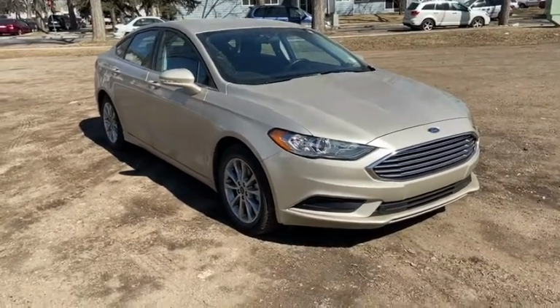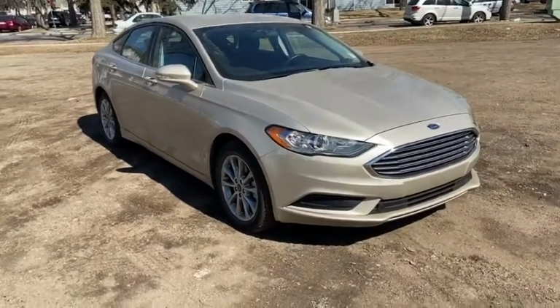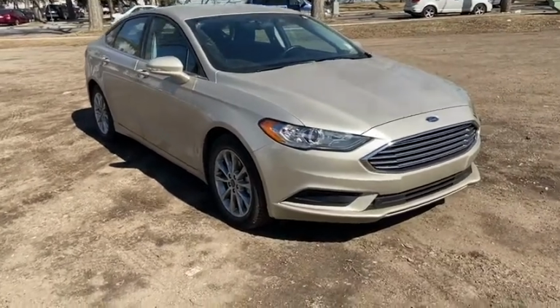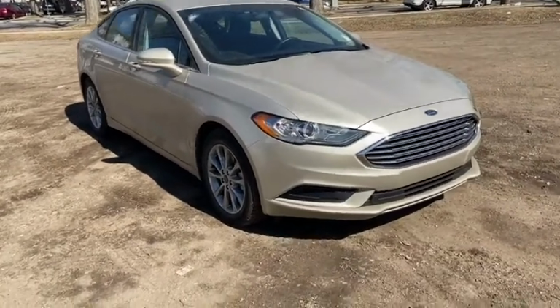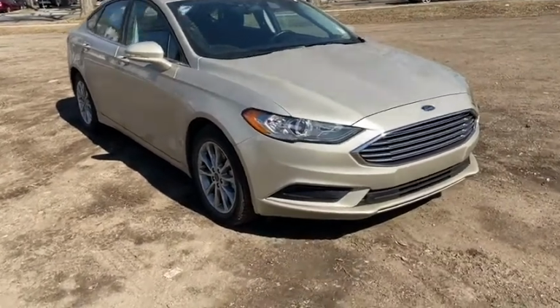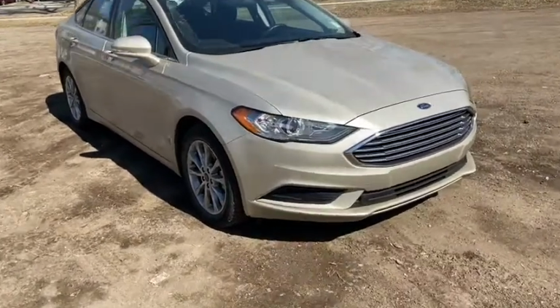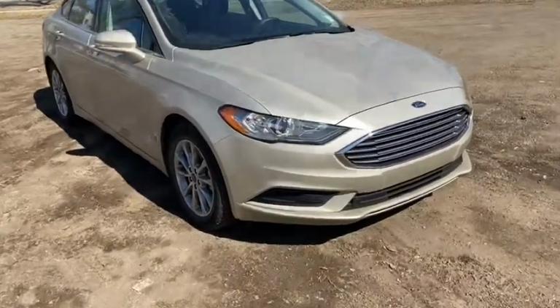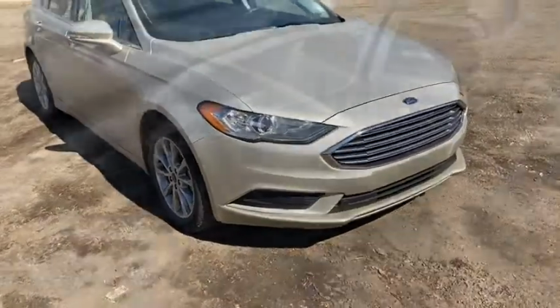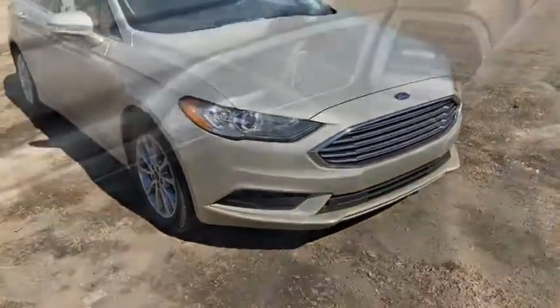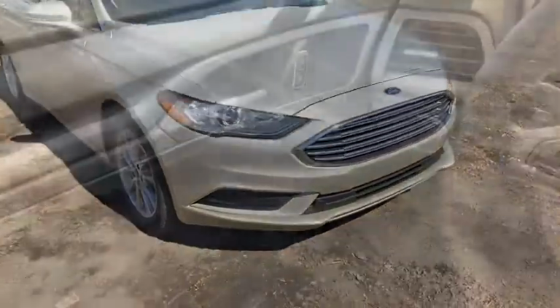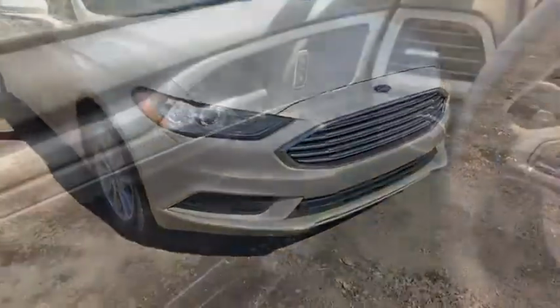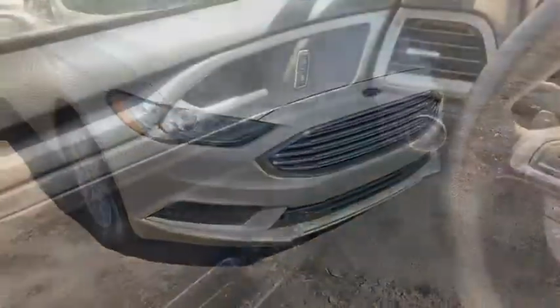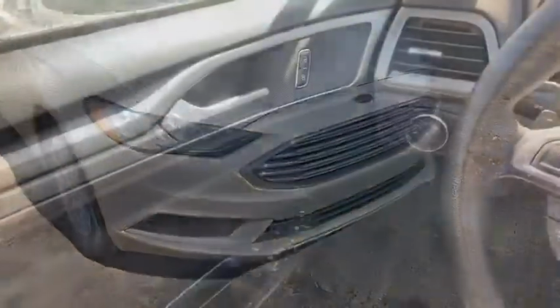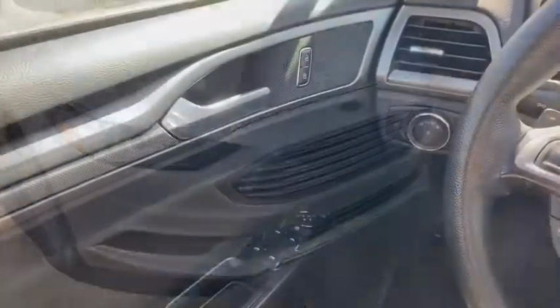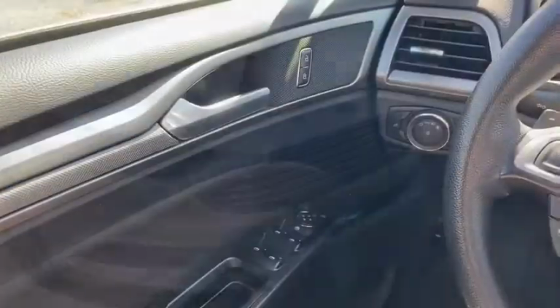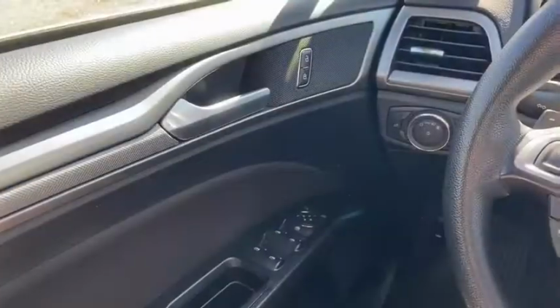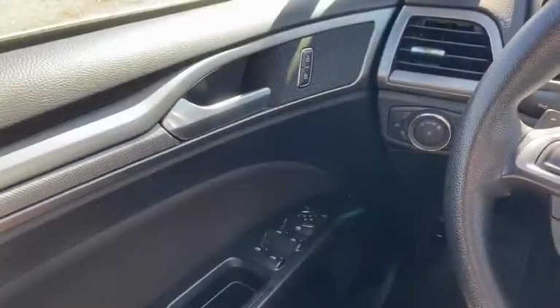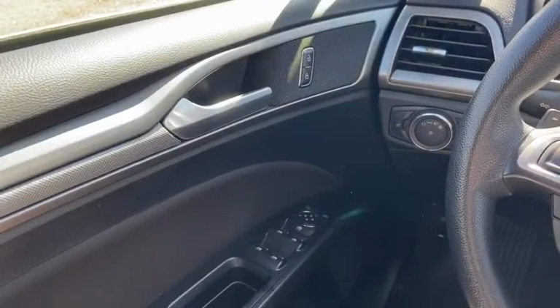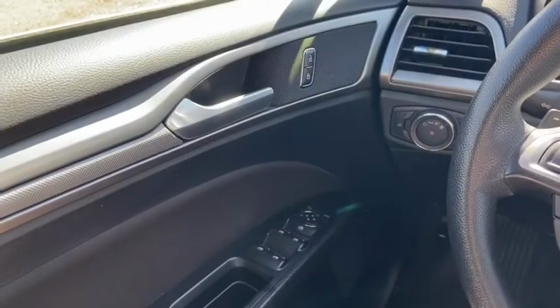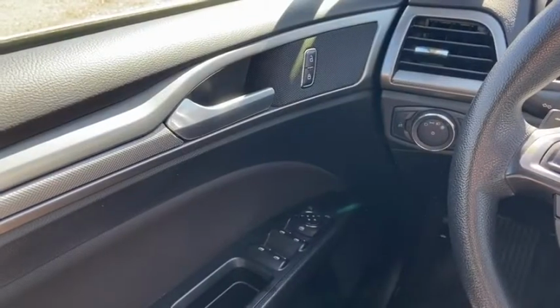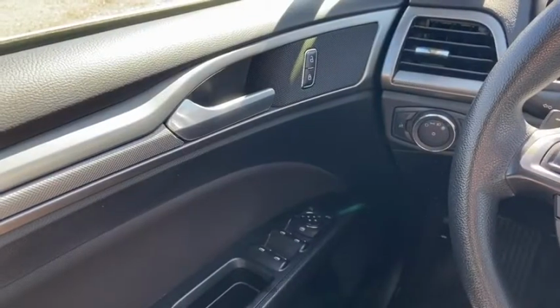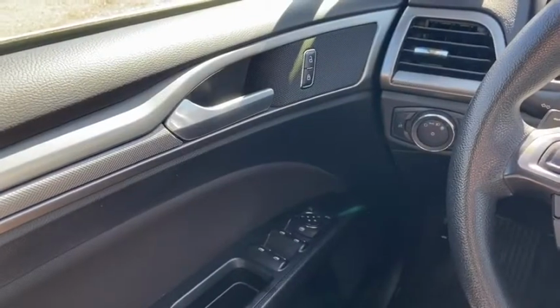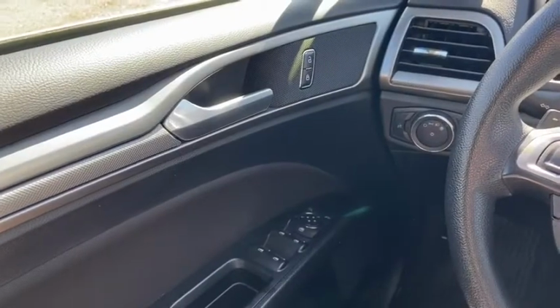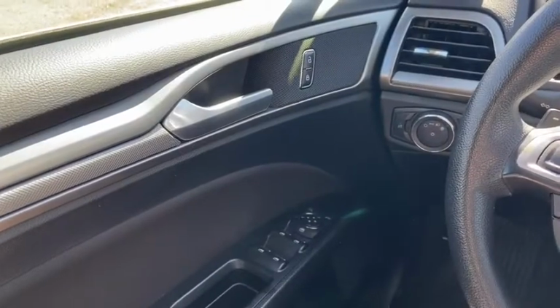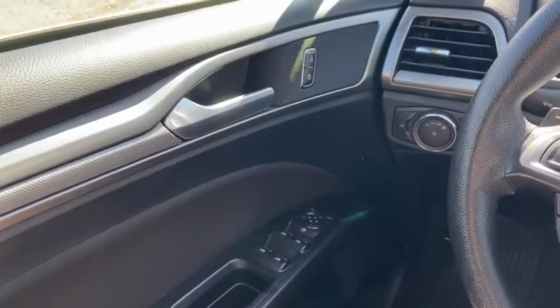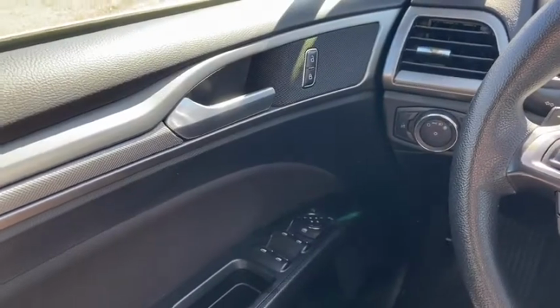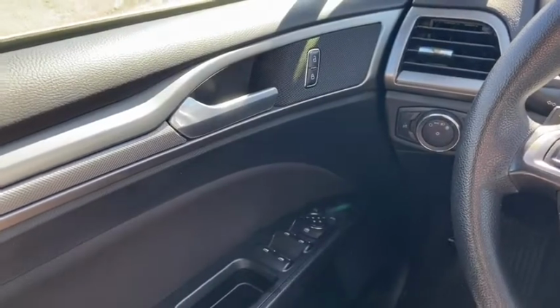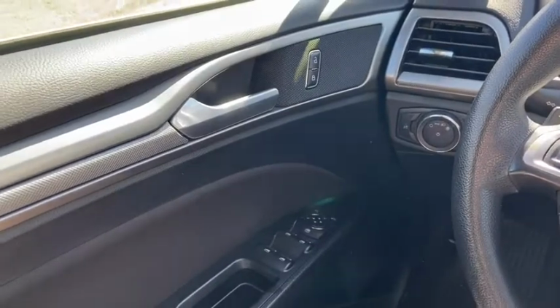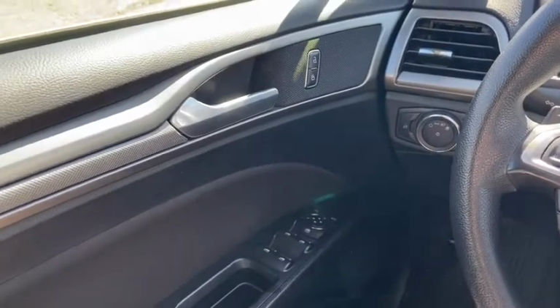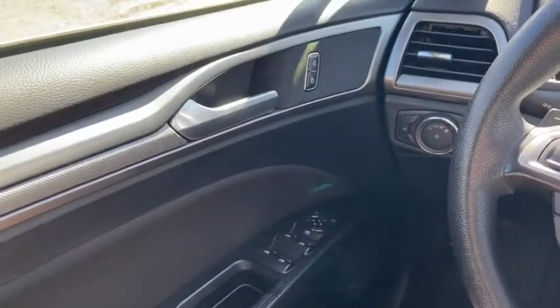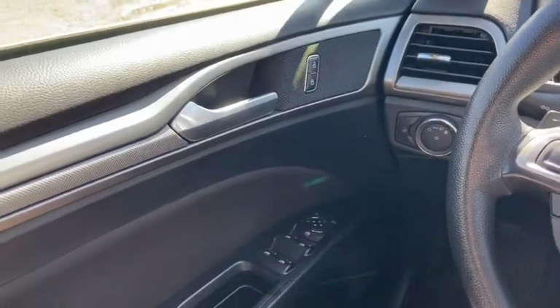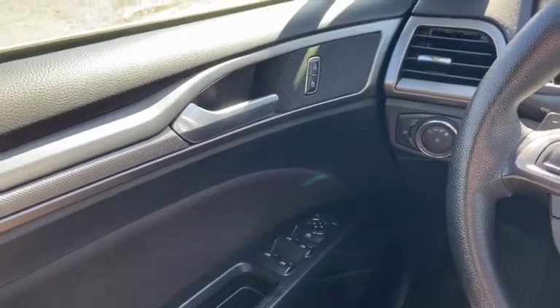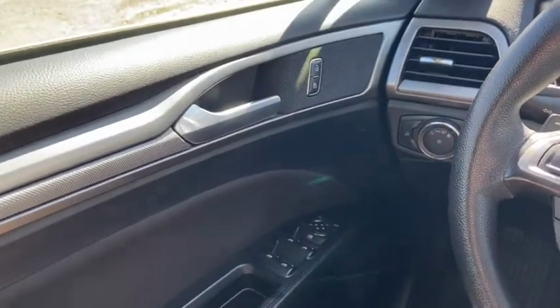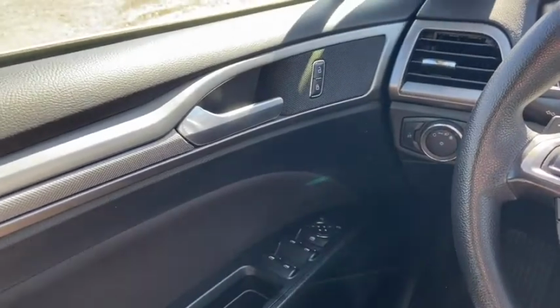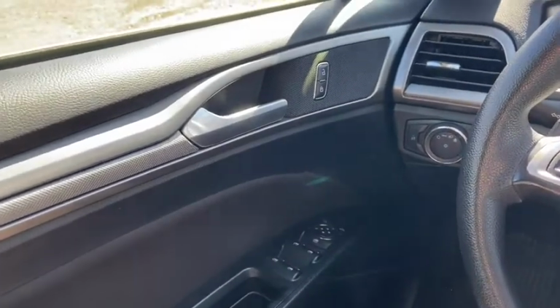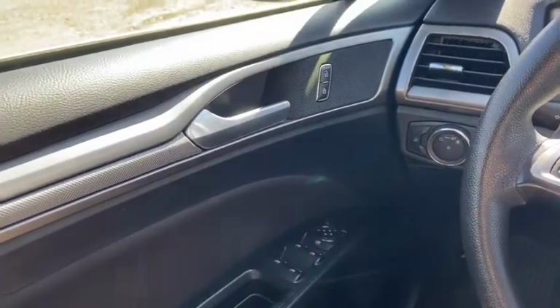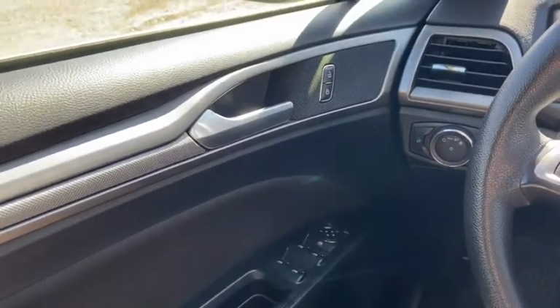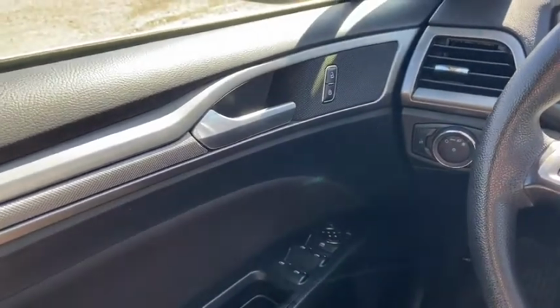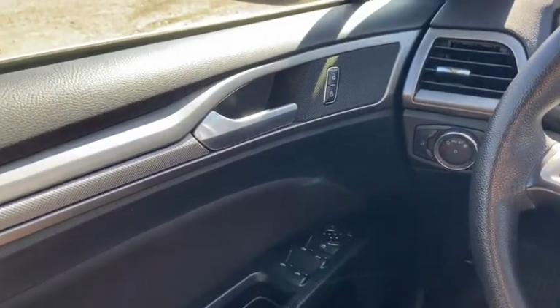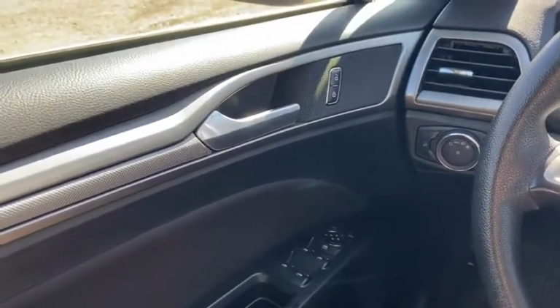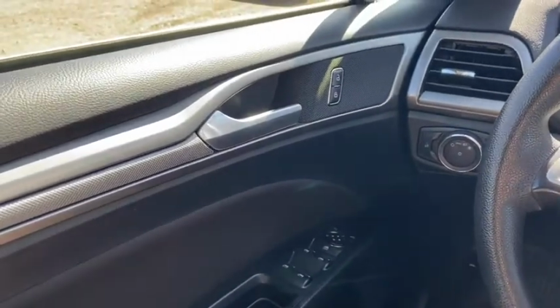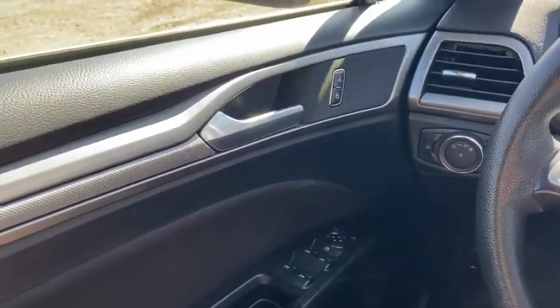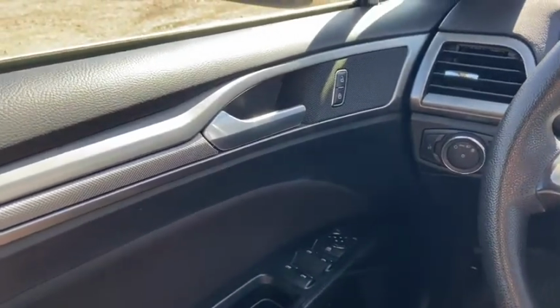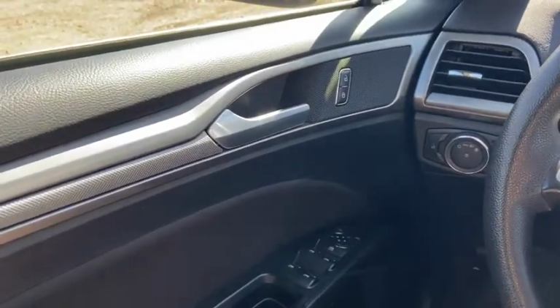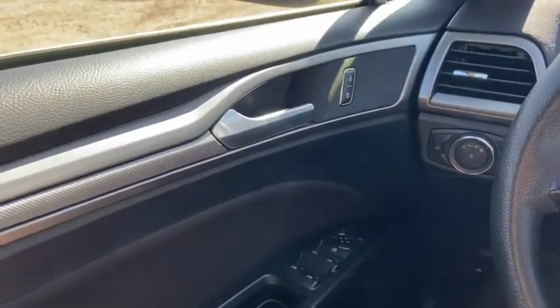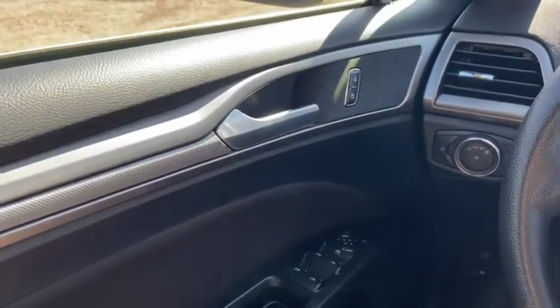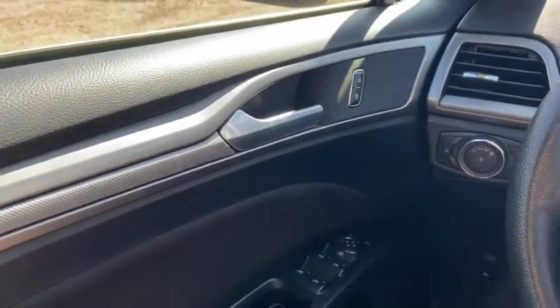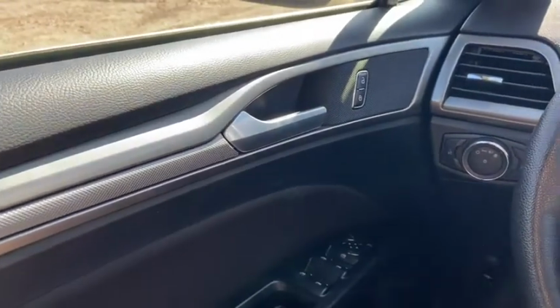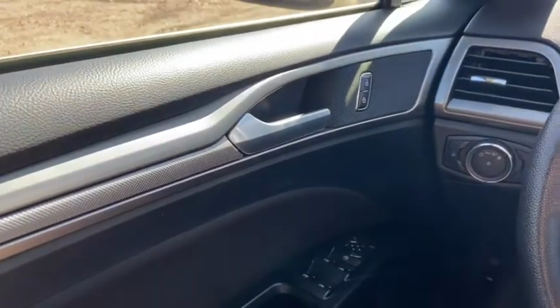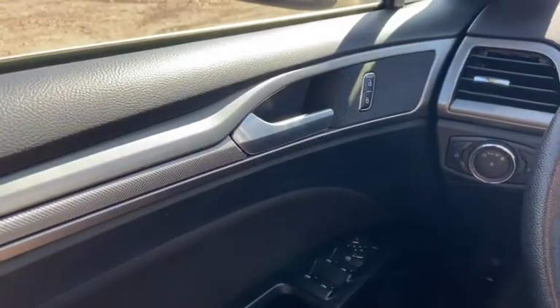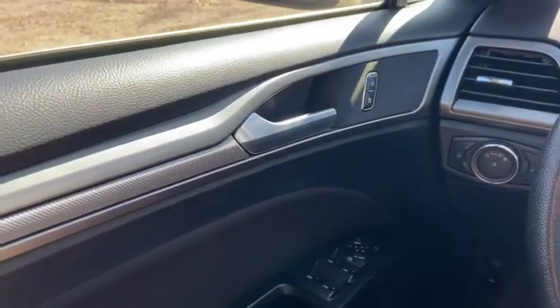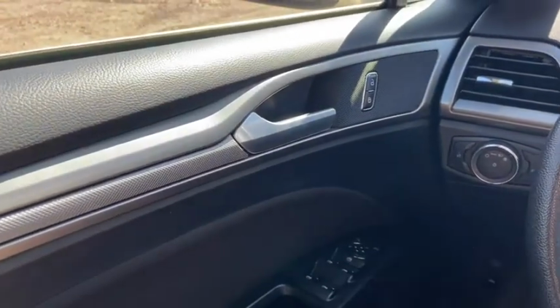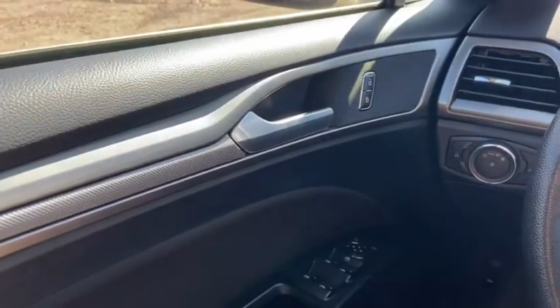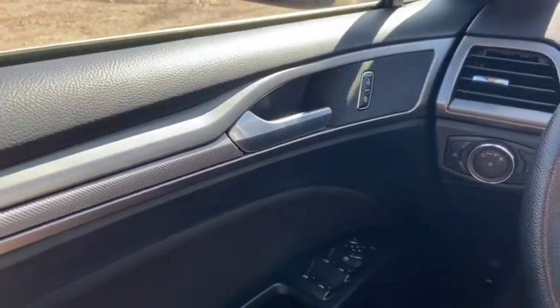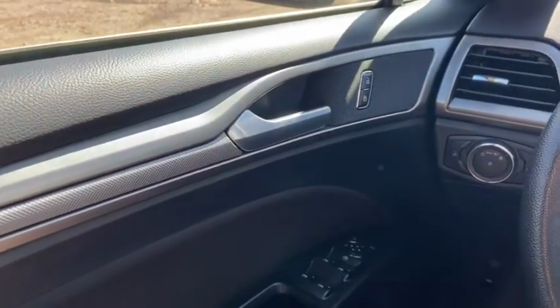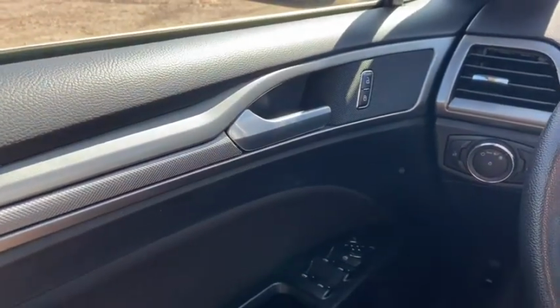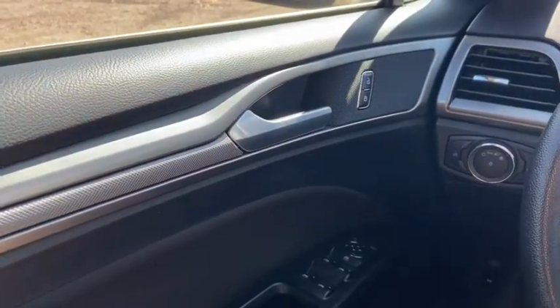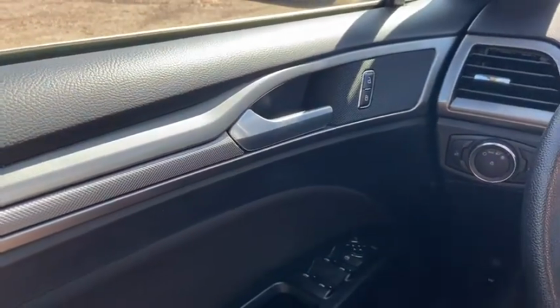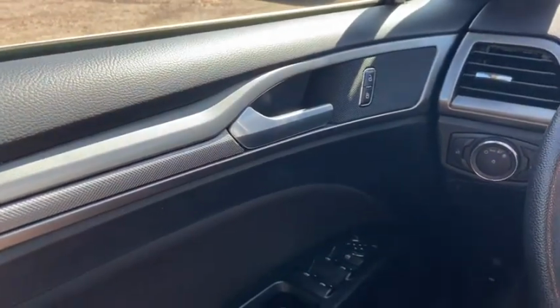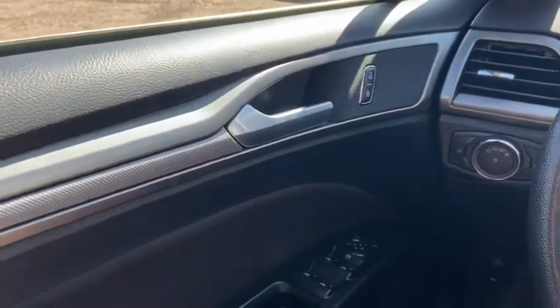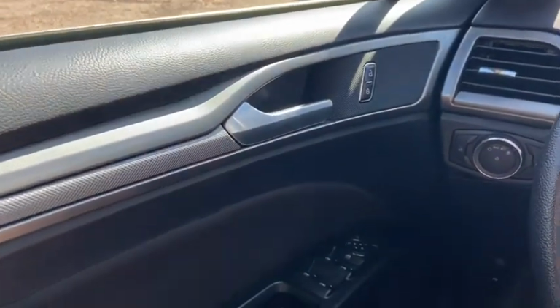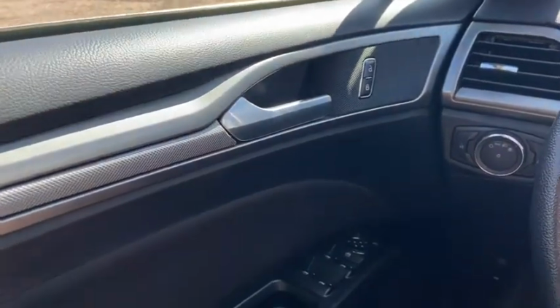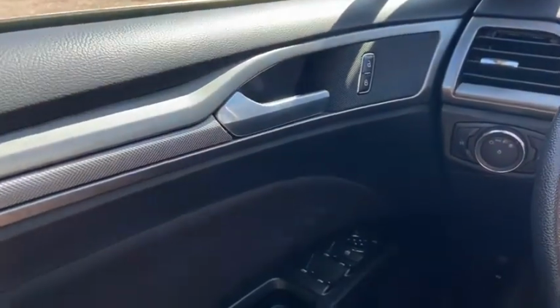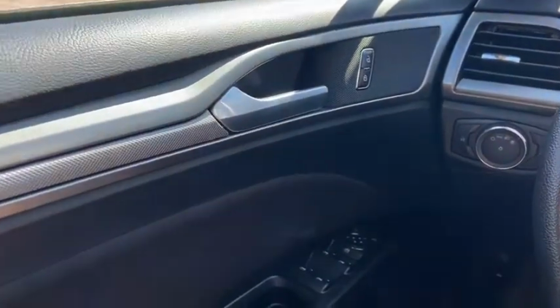Now let's take a look inside. Sitting inside the Fusion here, going to do a quick run through some of the features as well as go over the interior layout.